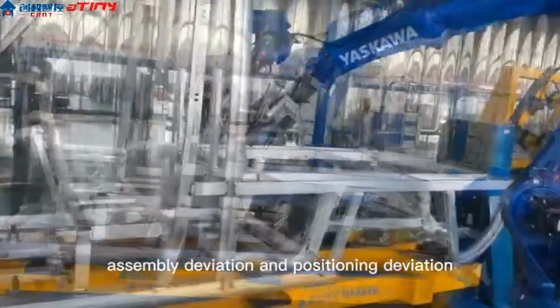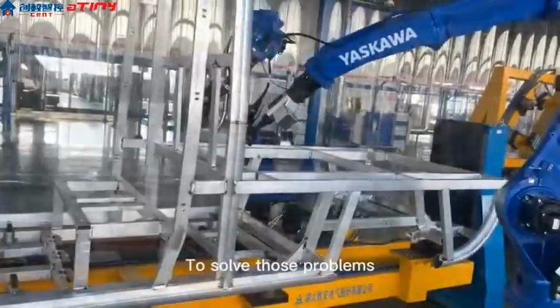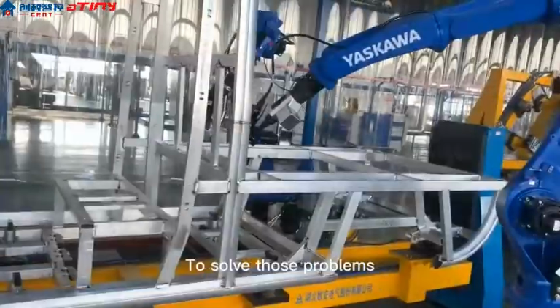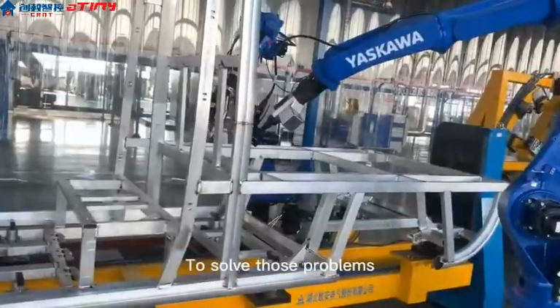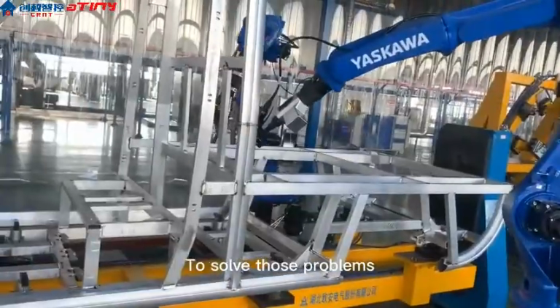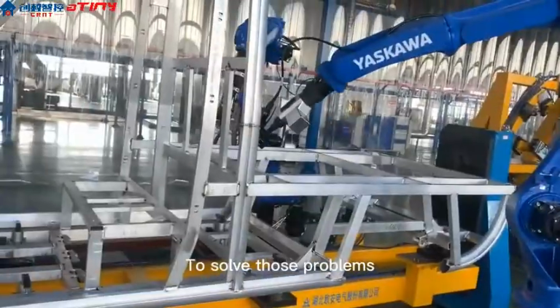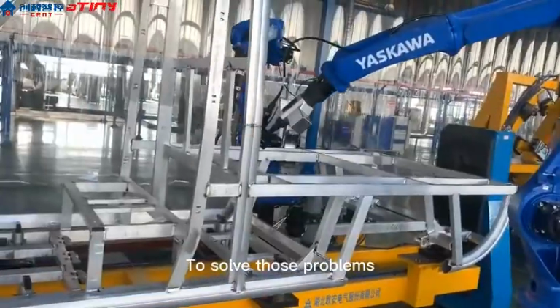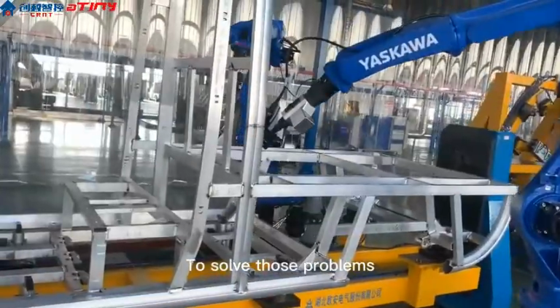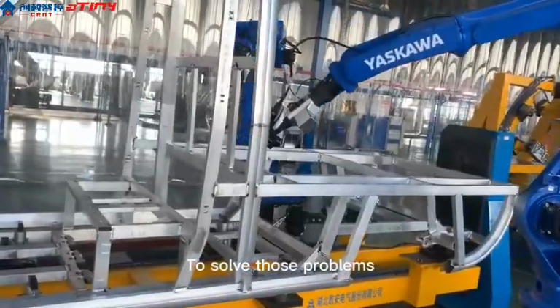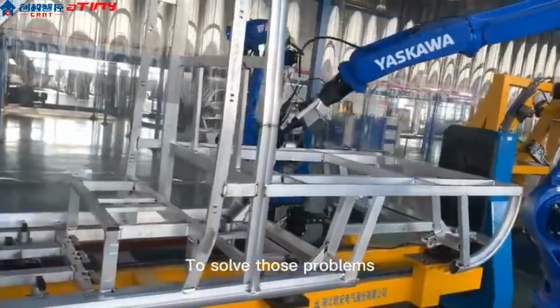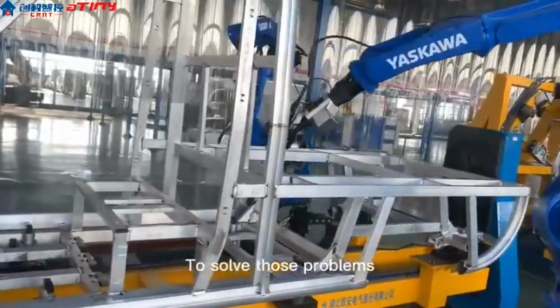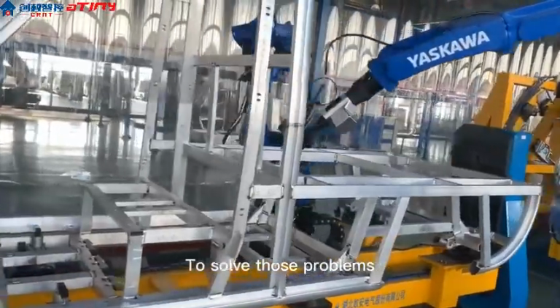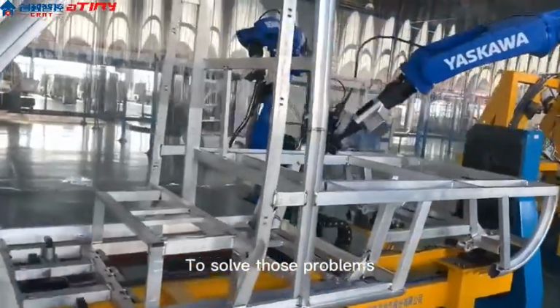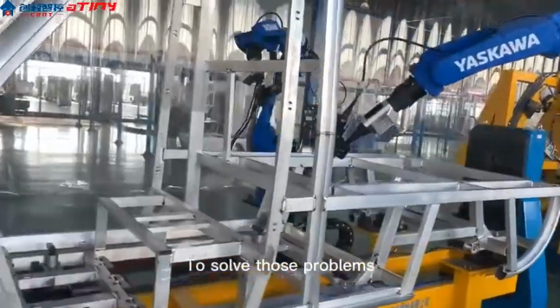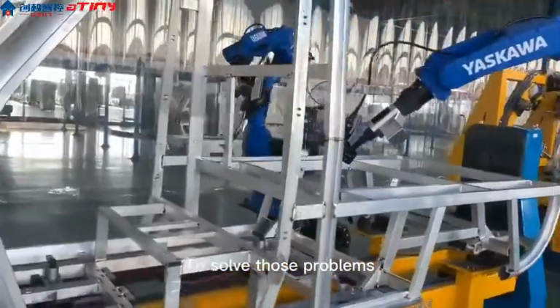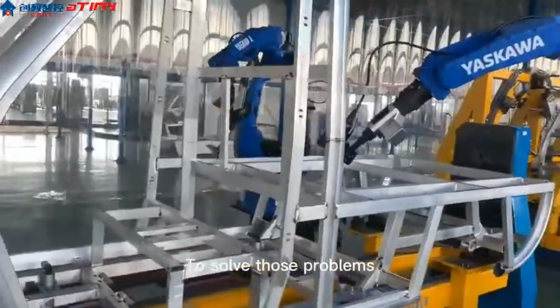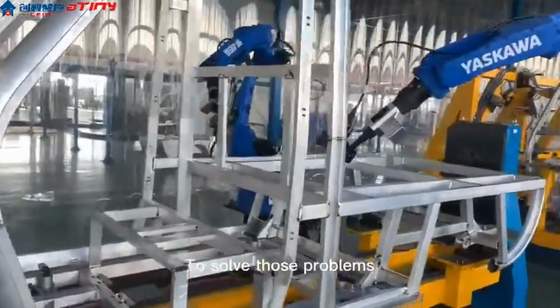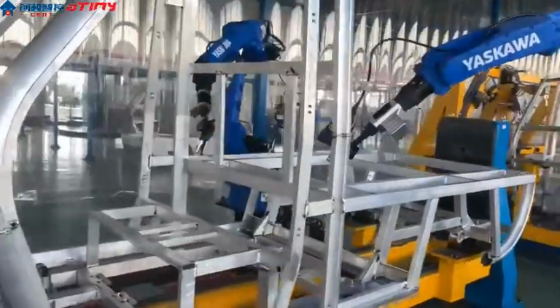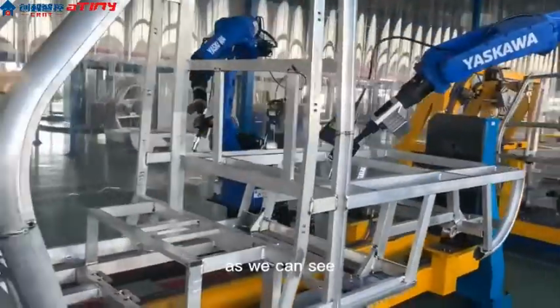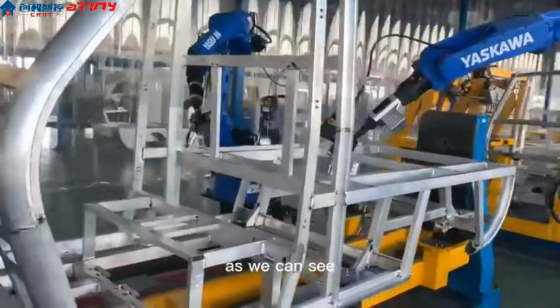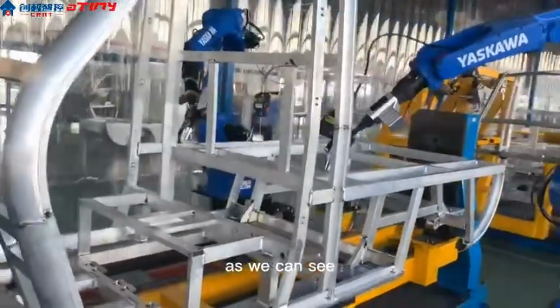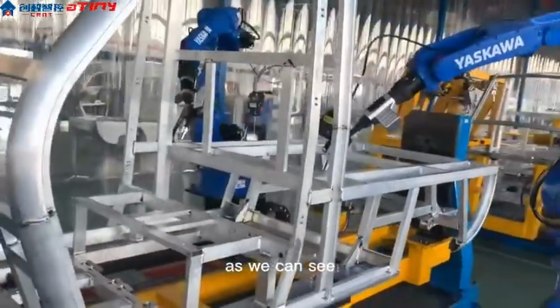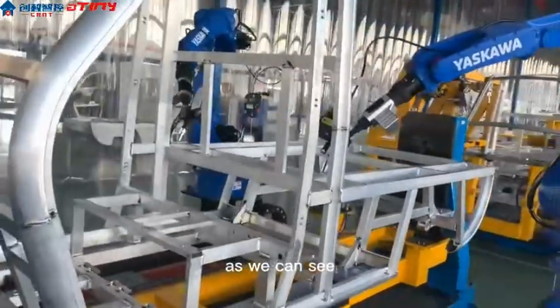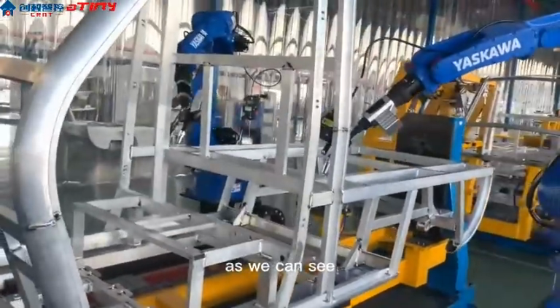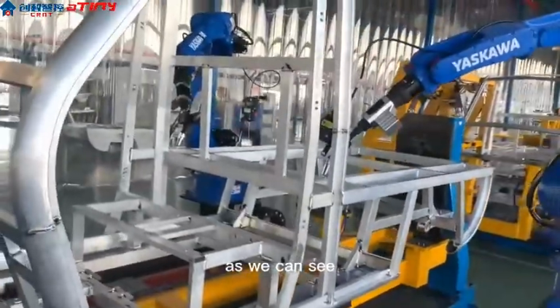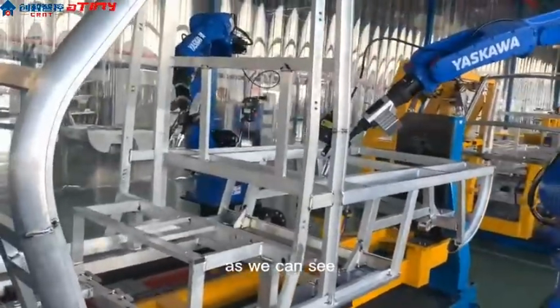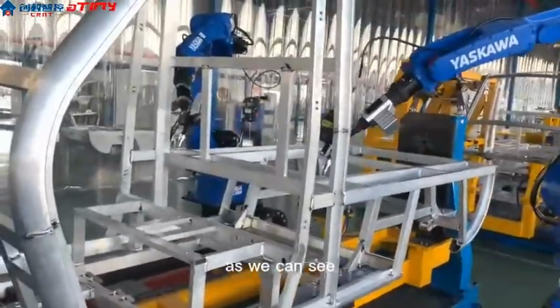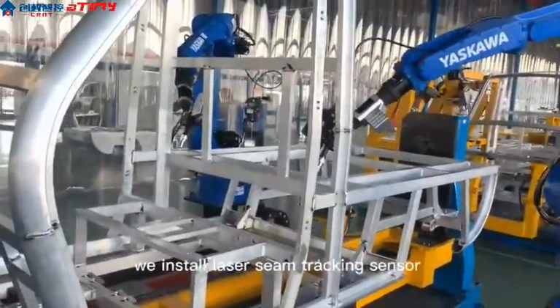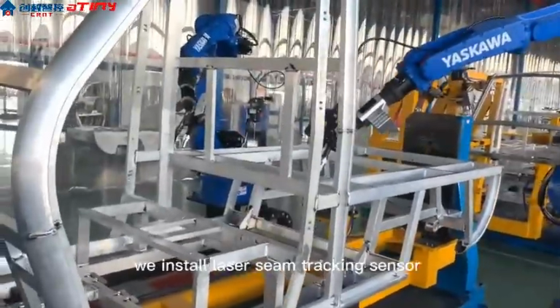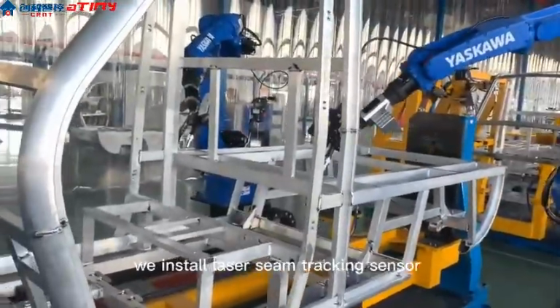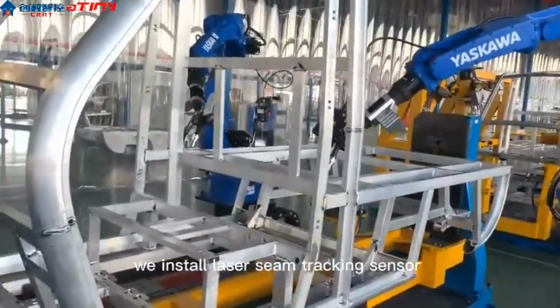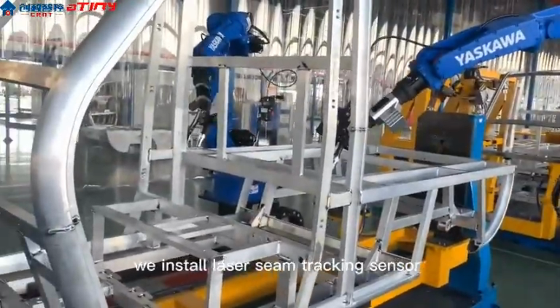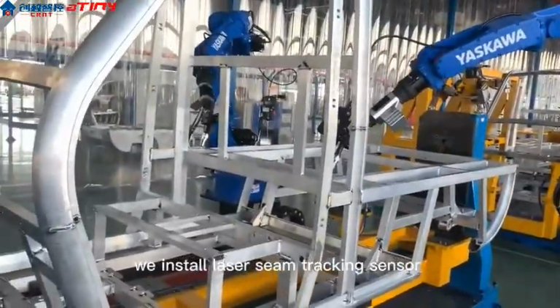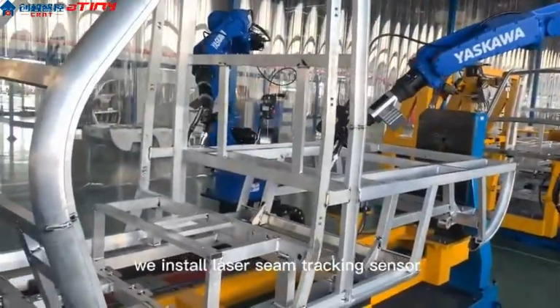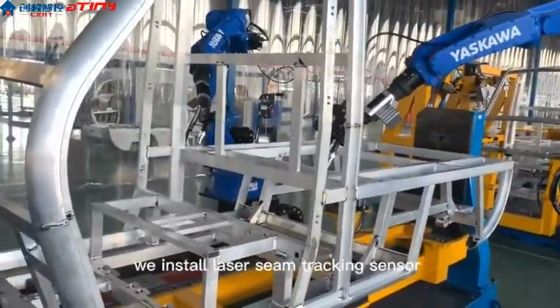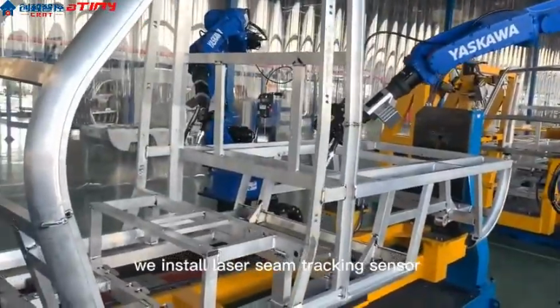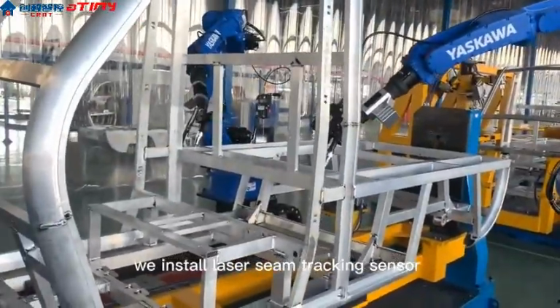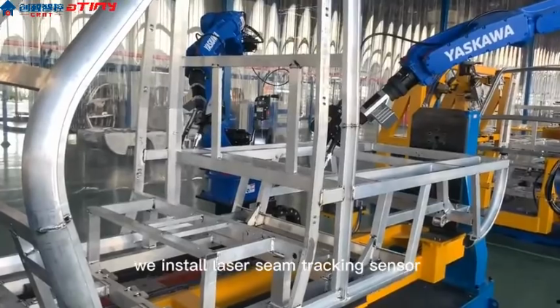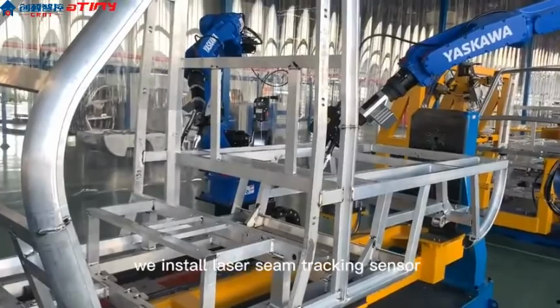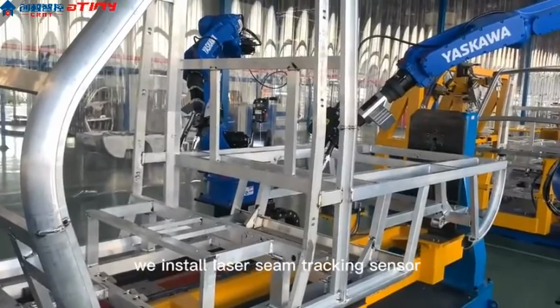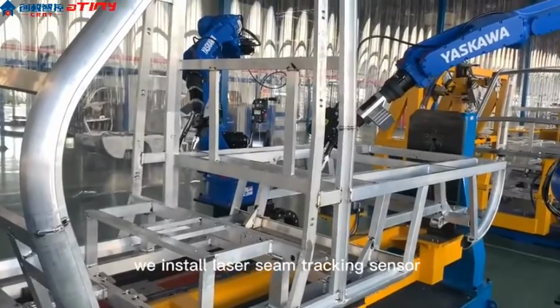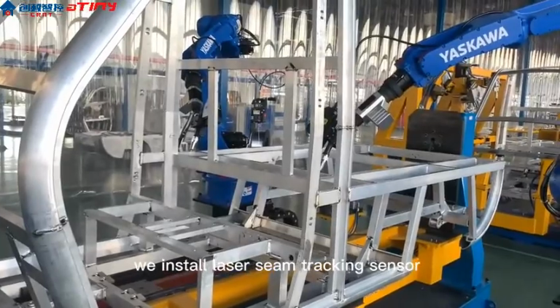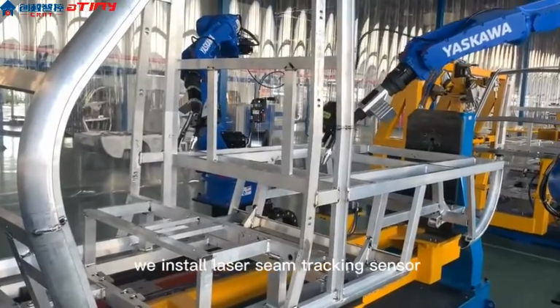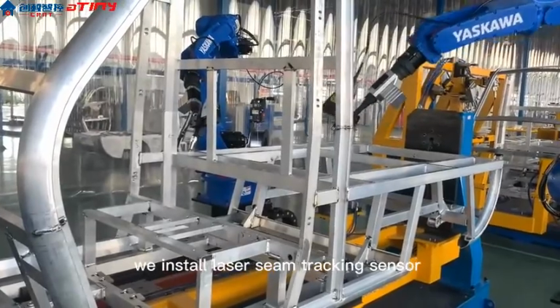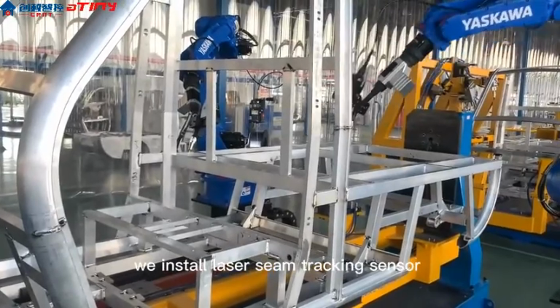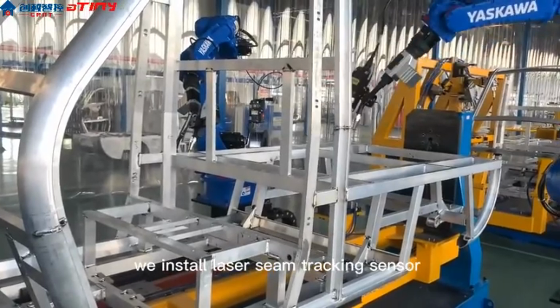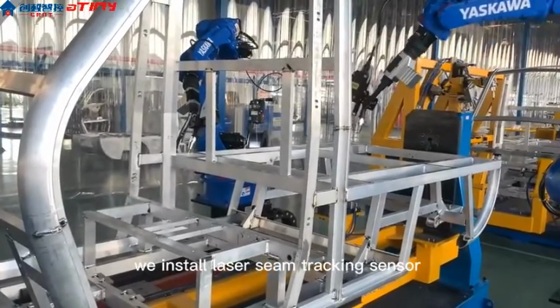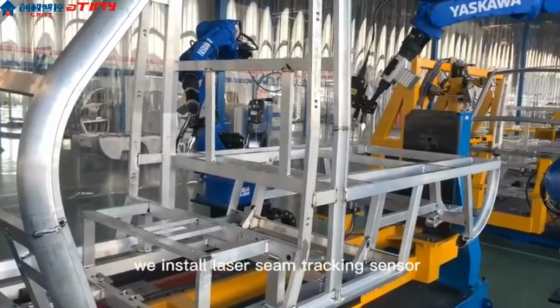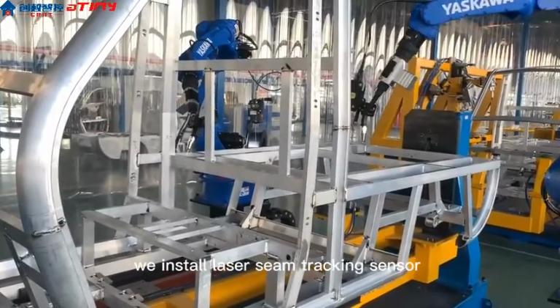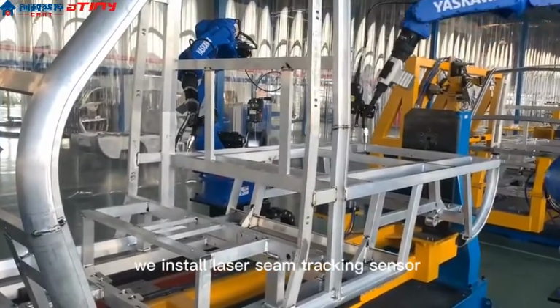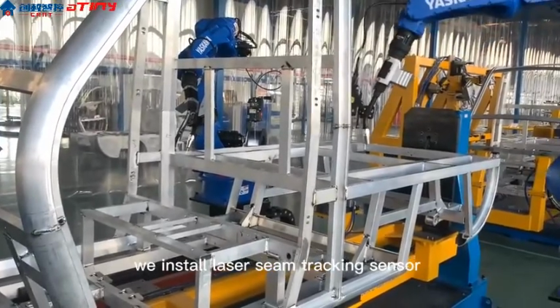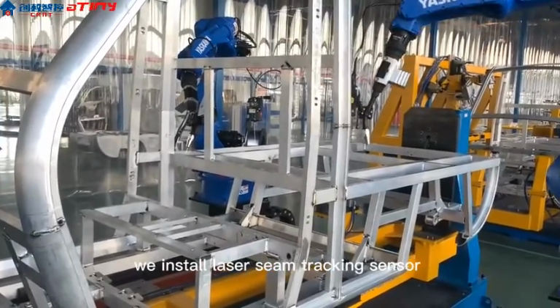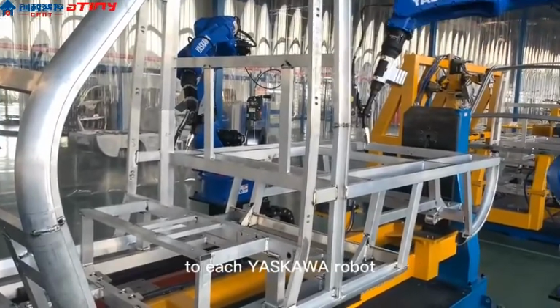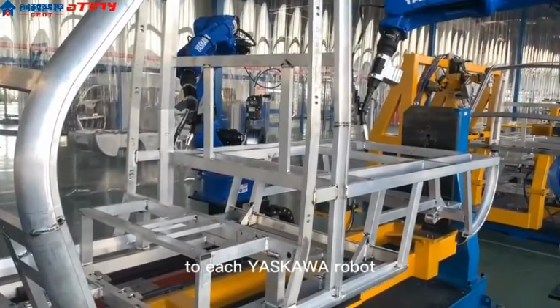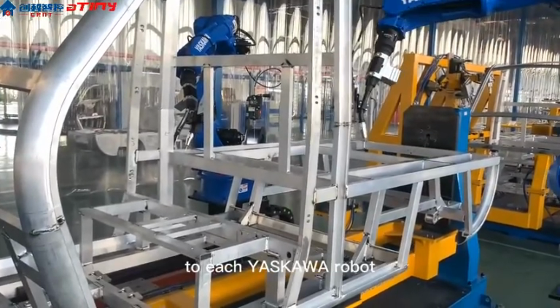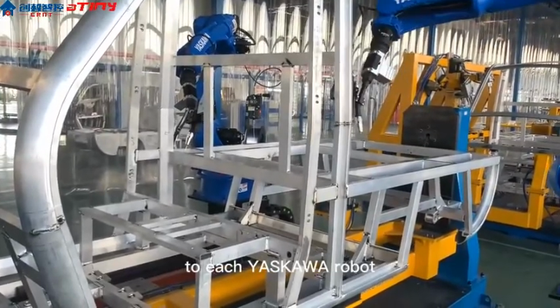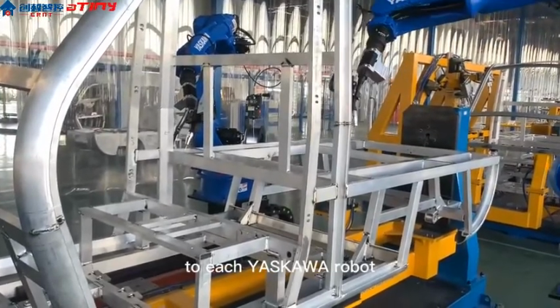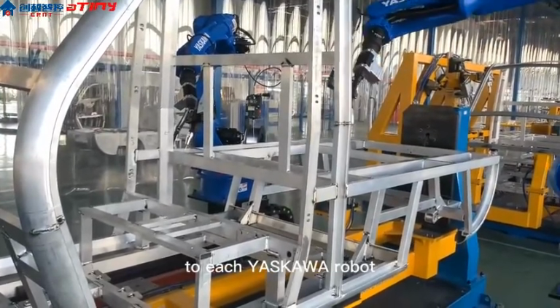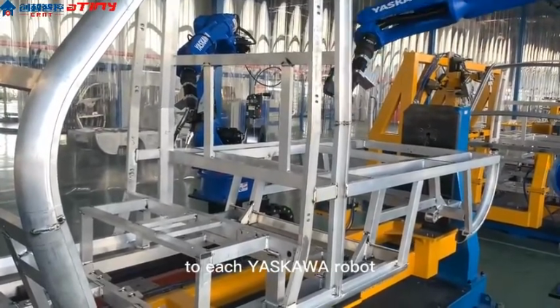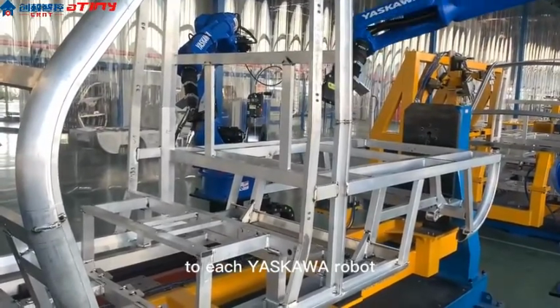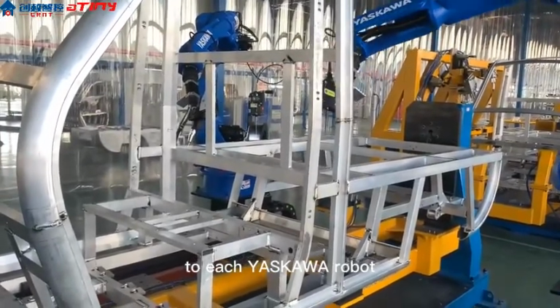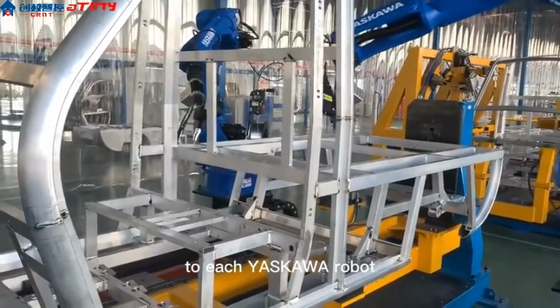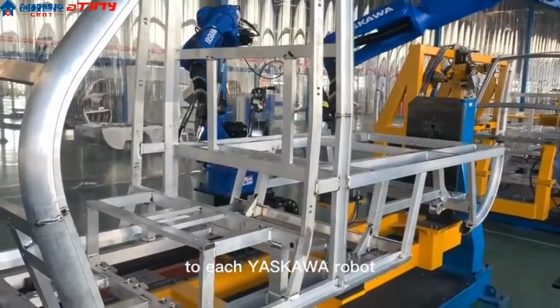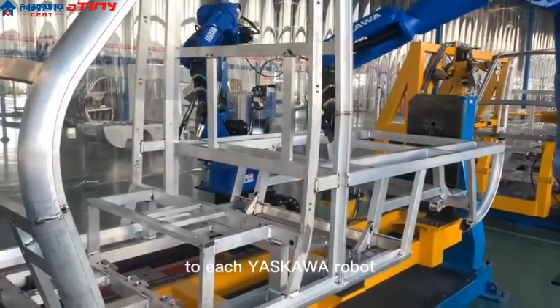To solve those problems, as we can see, we install a laser seam tracking sensor to each Yaskawa robot.